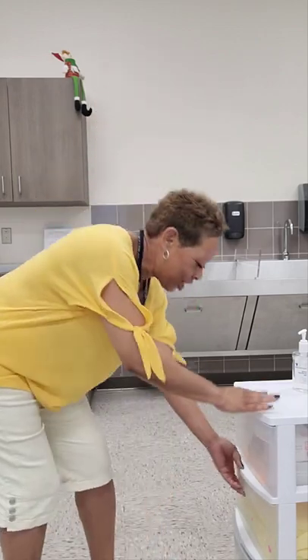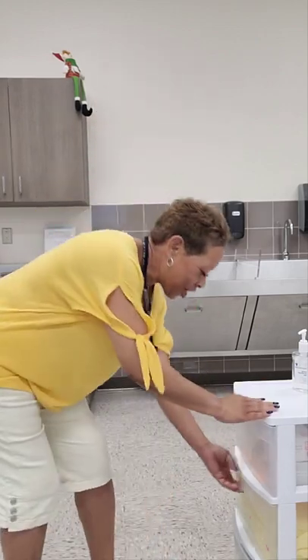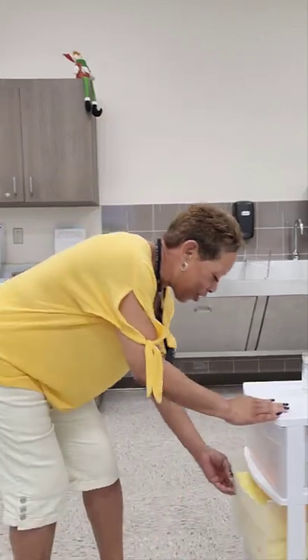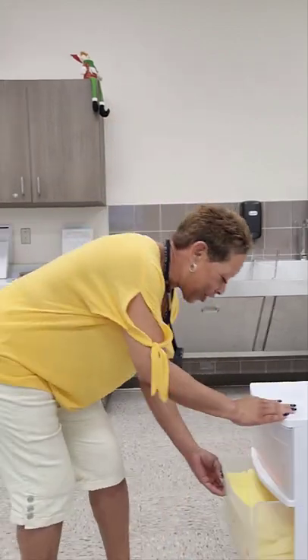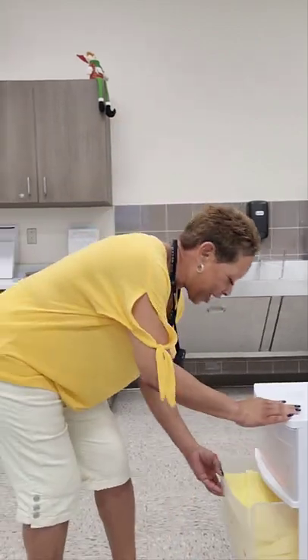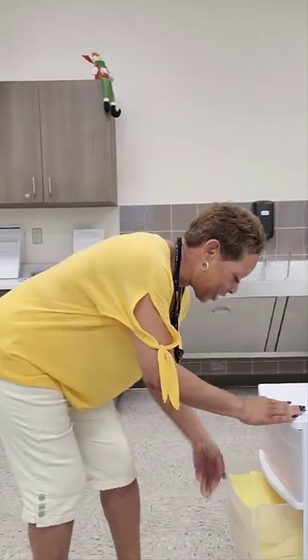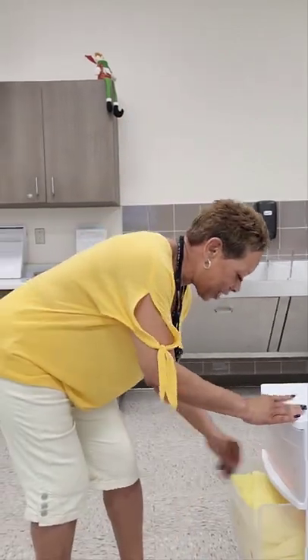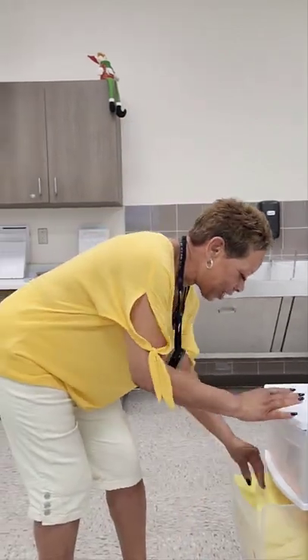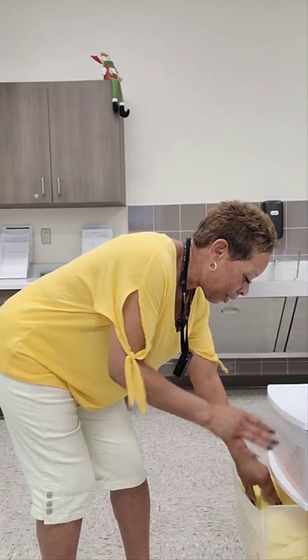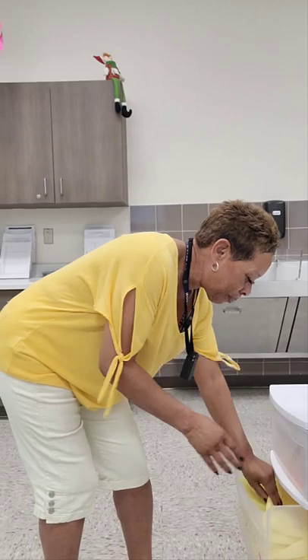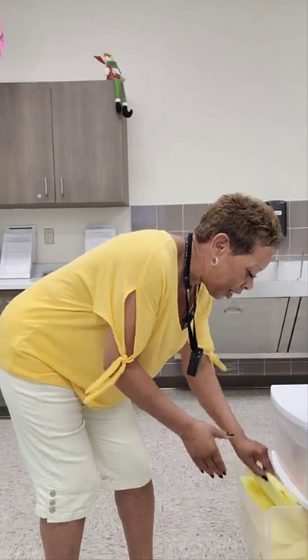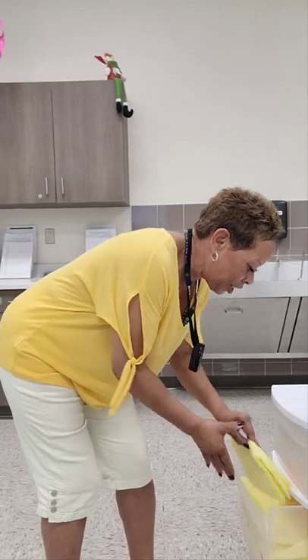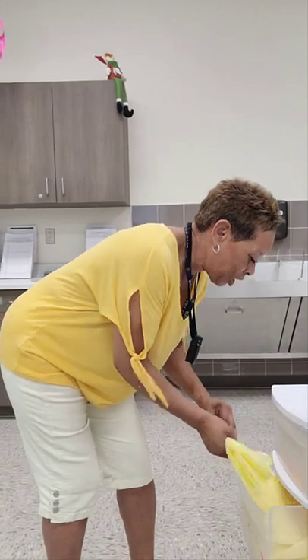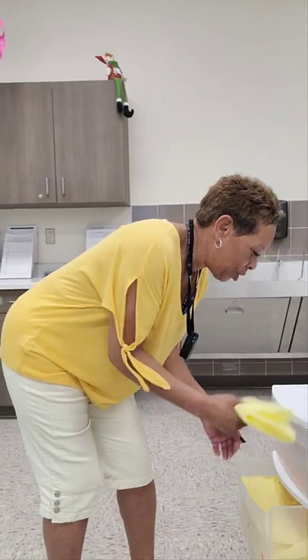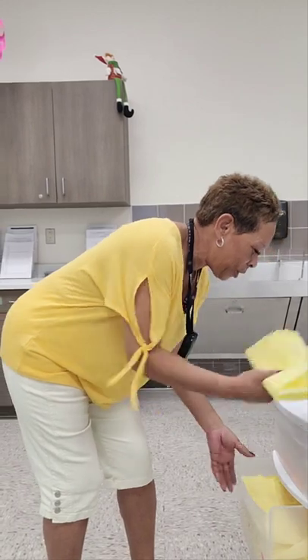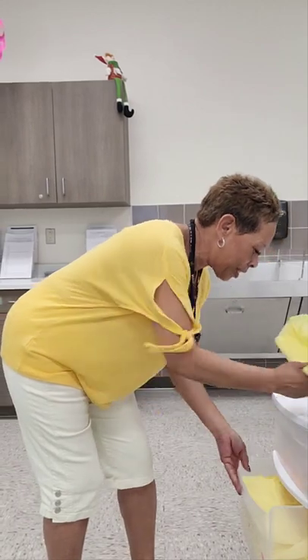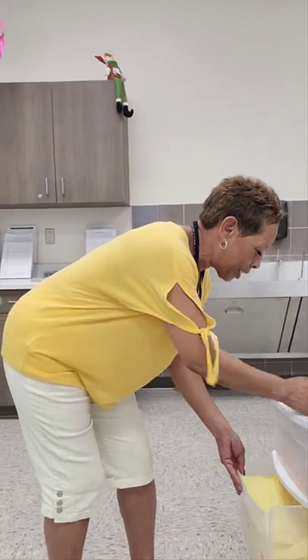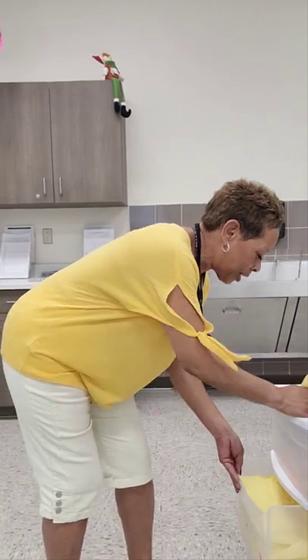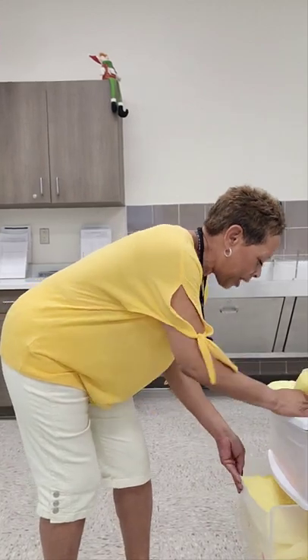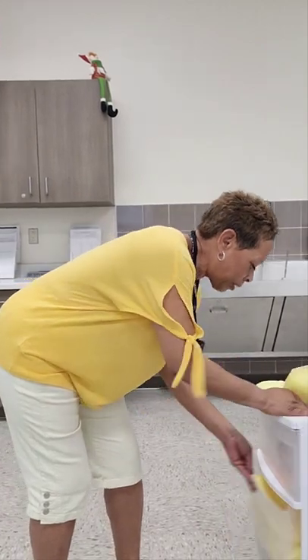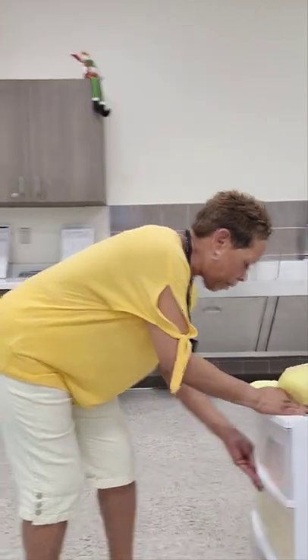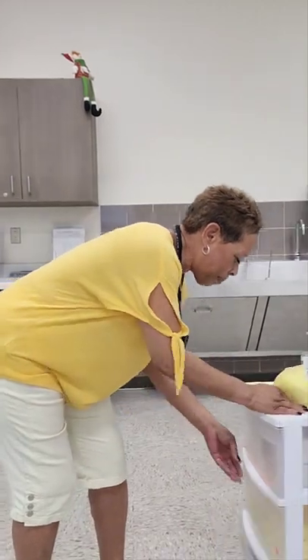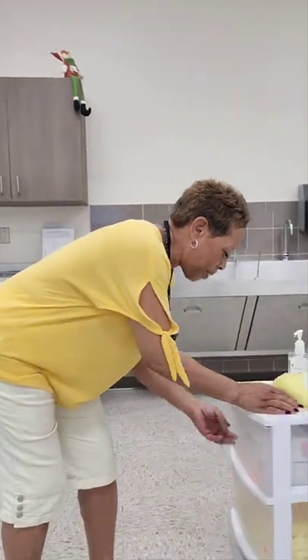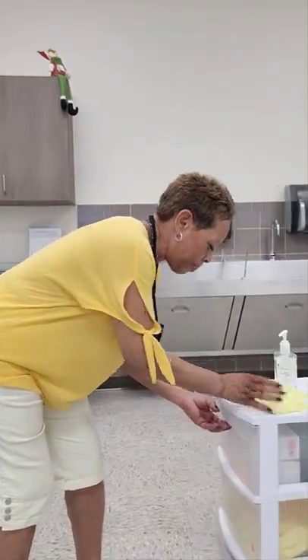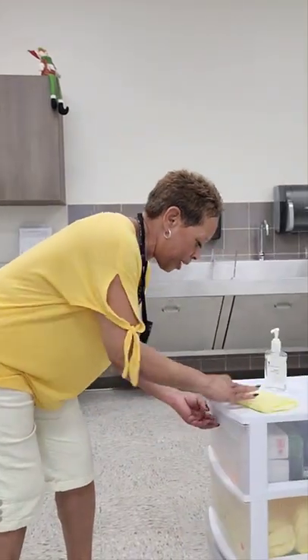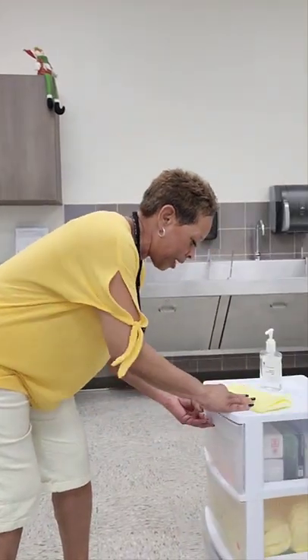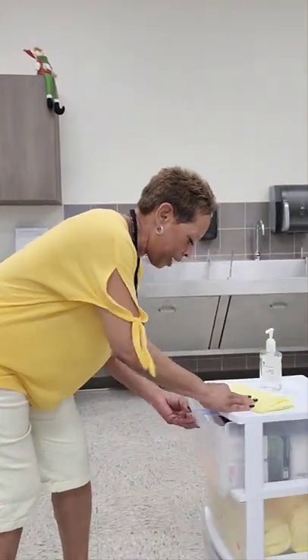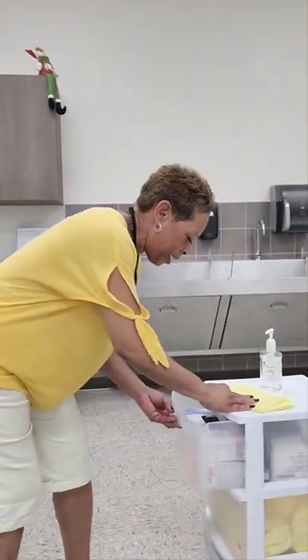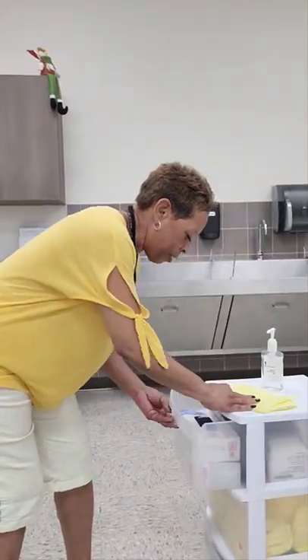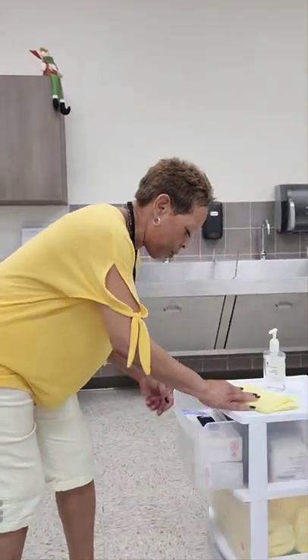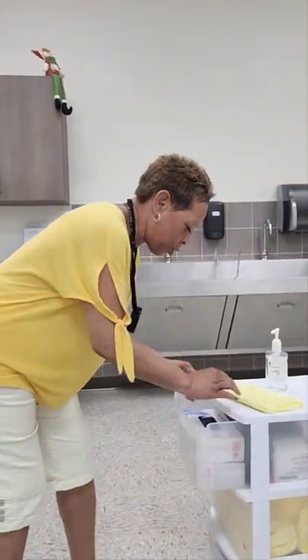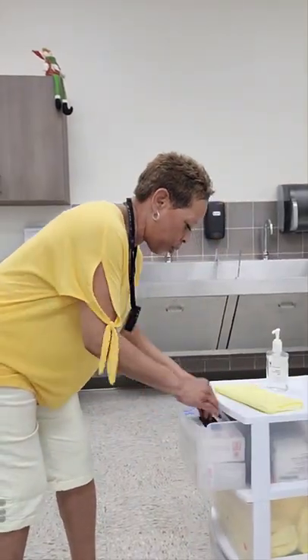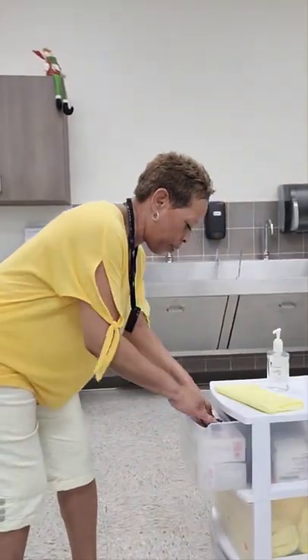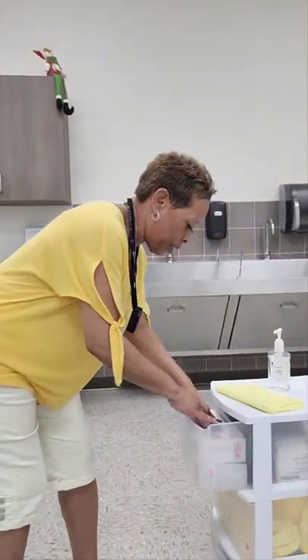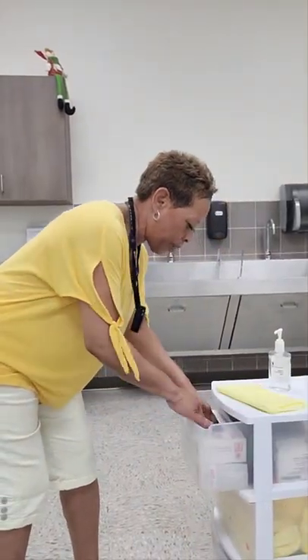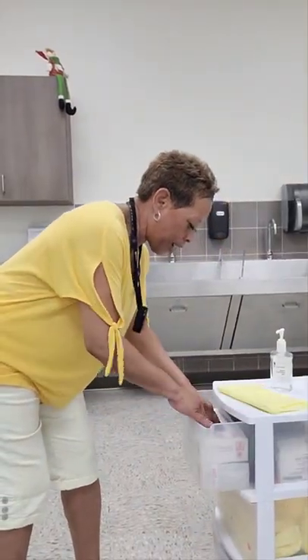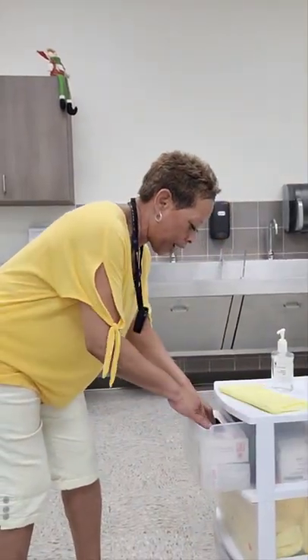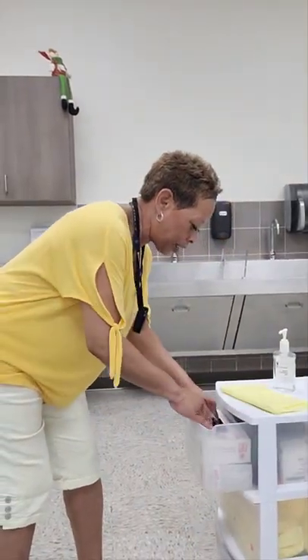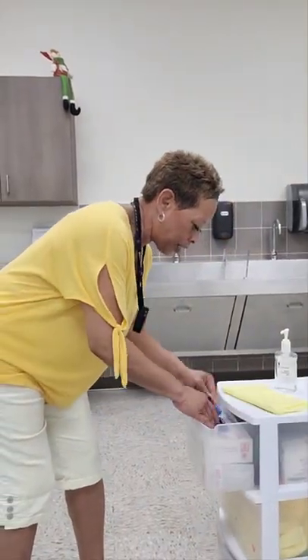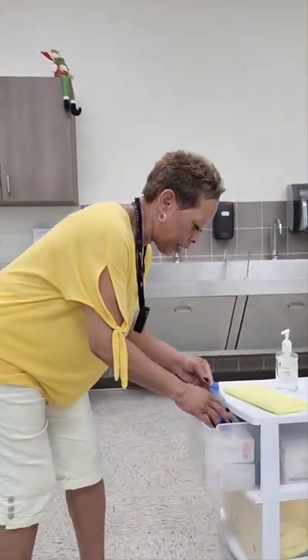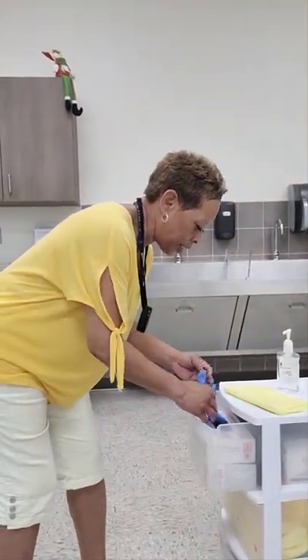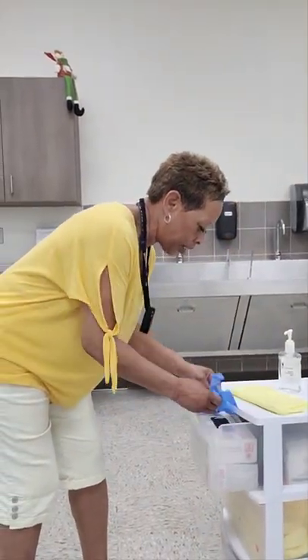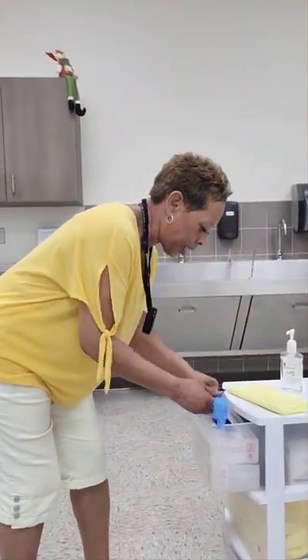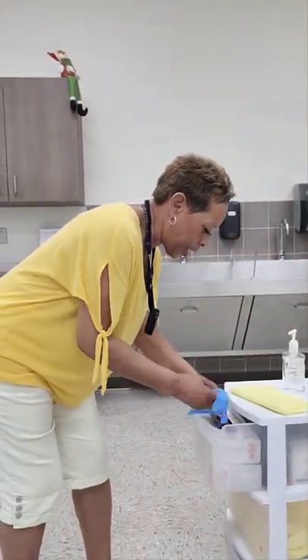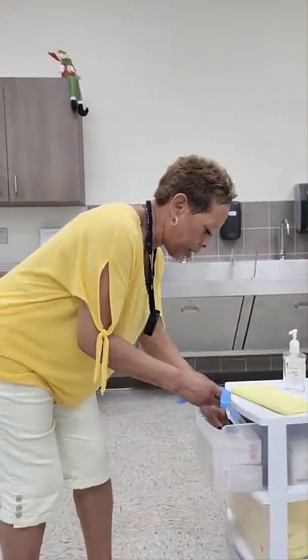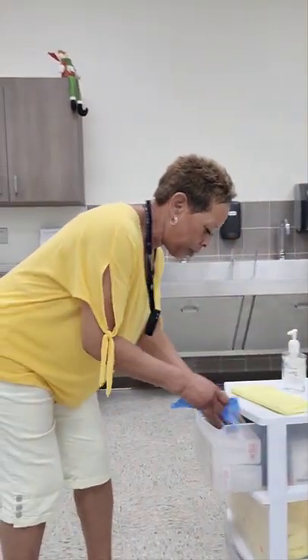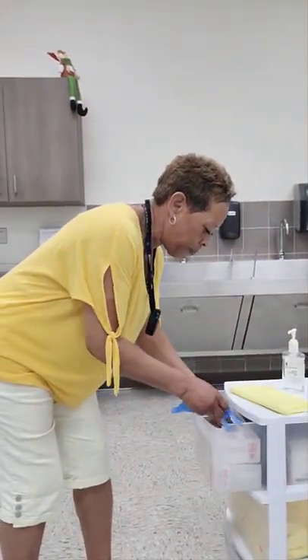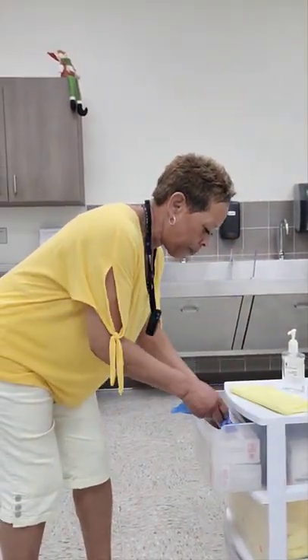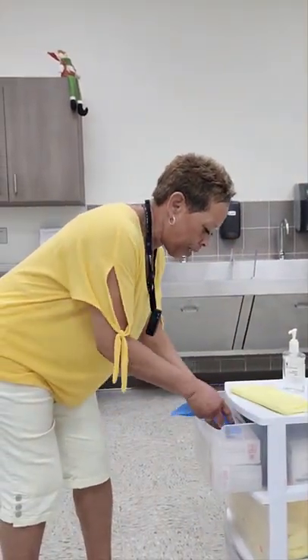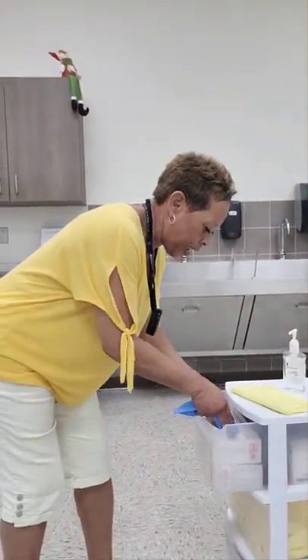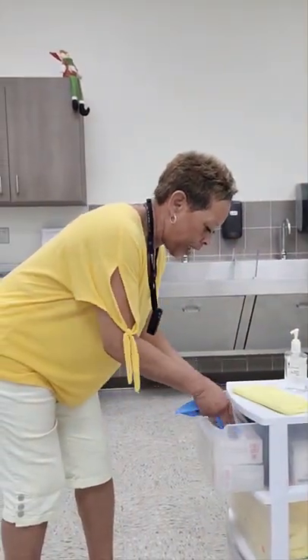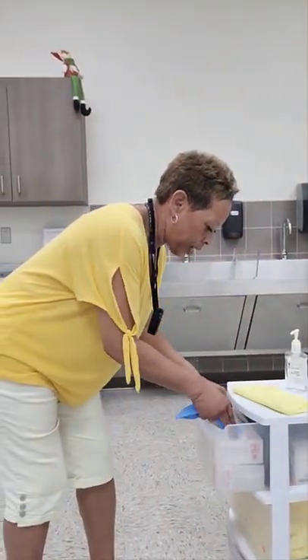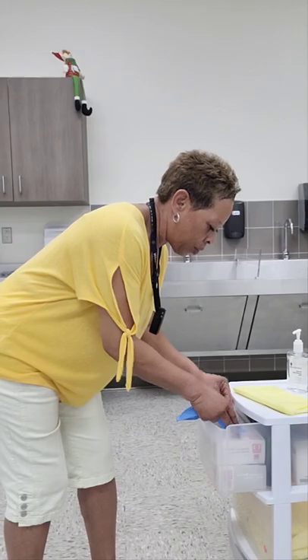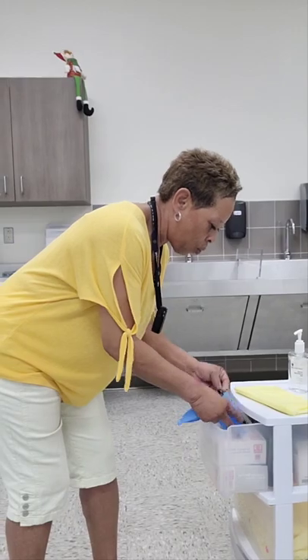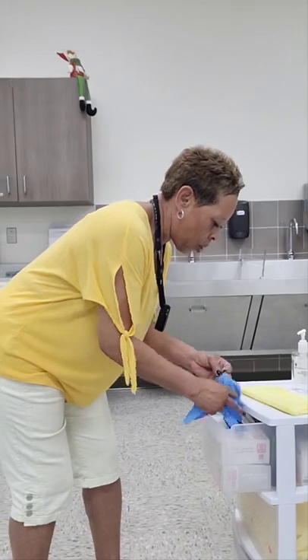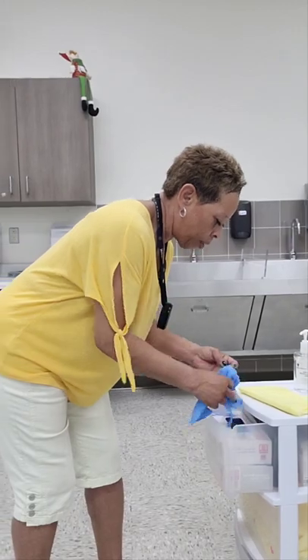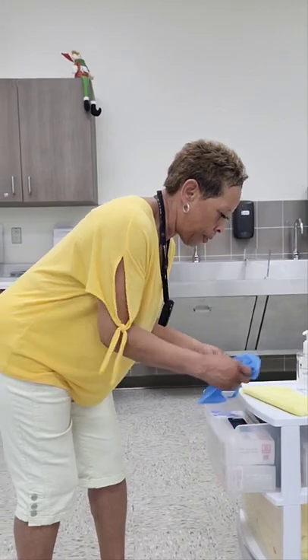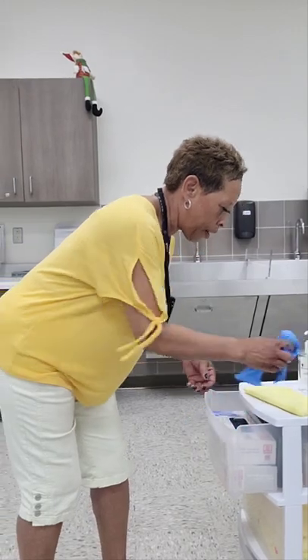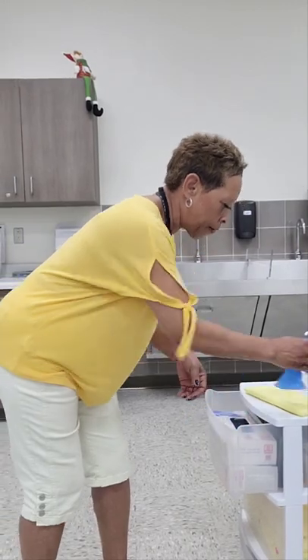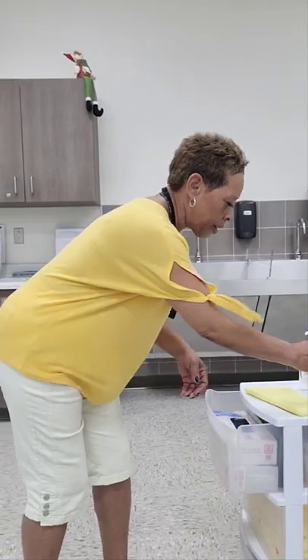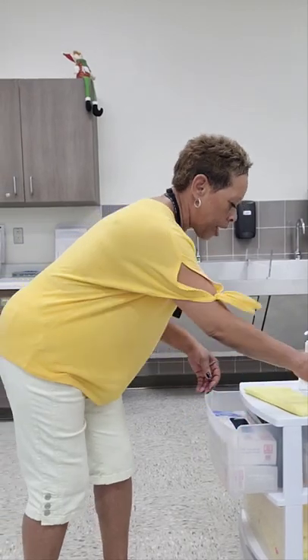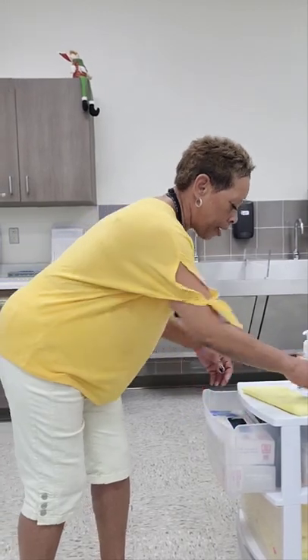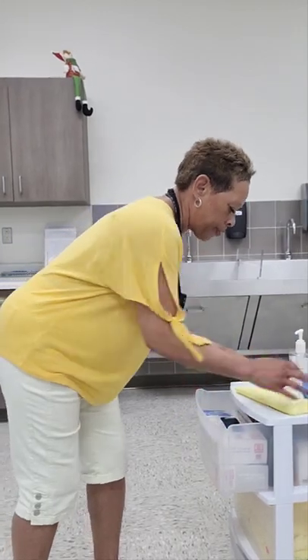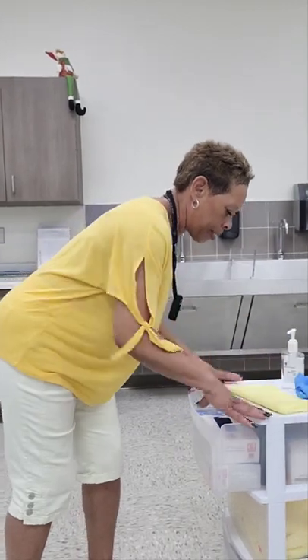So the next thing I'm going to do is collect my PPE, which will be my isolation gown and one pair of gloves.